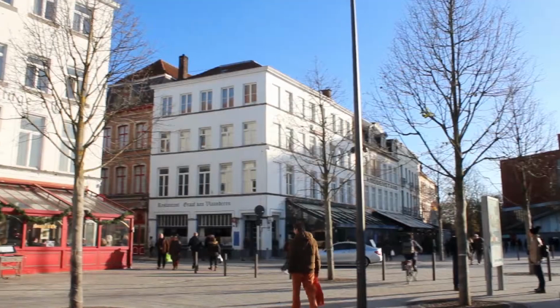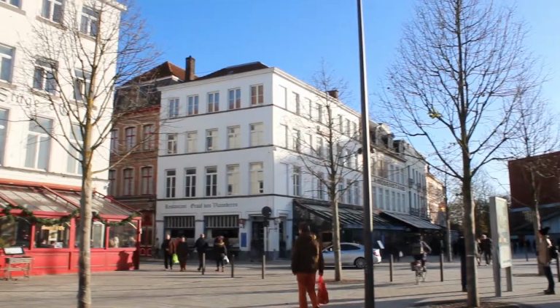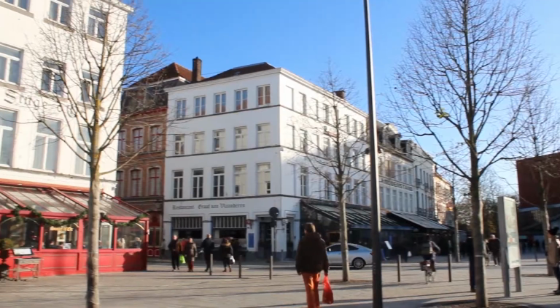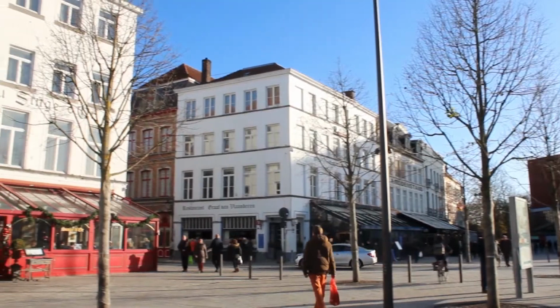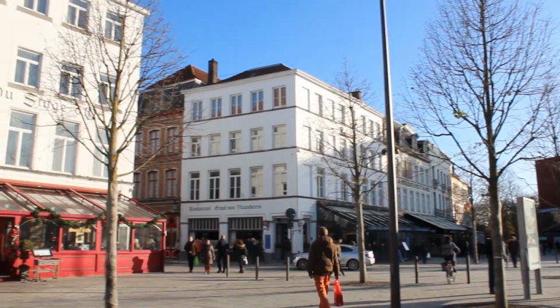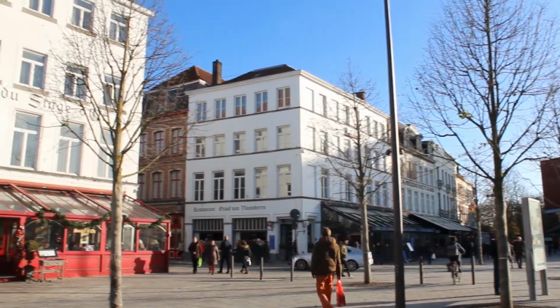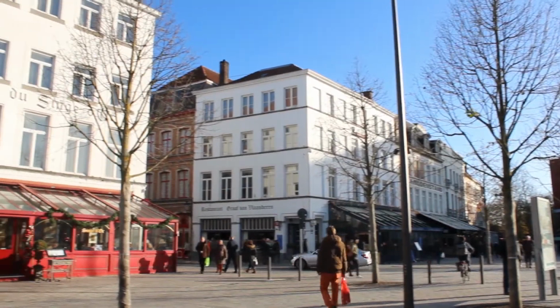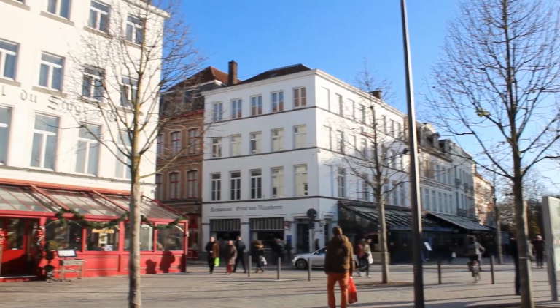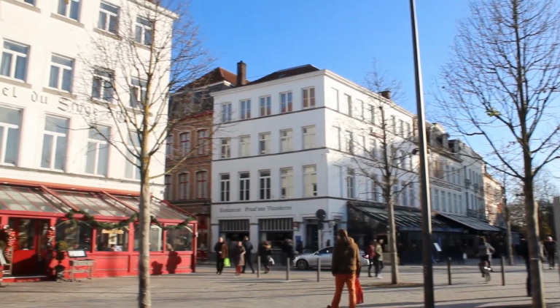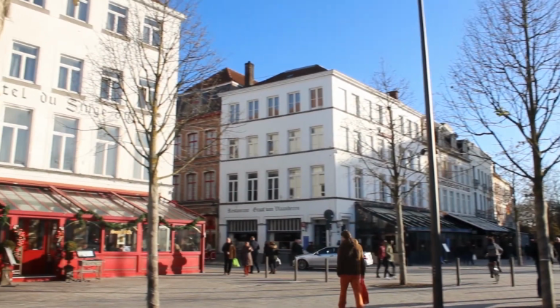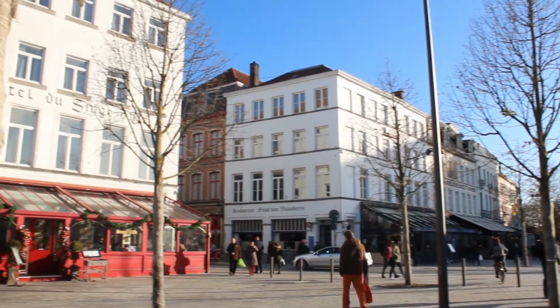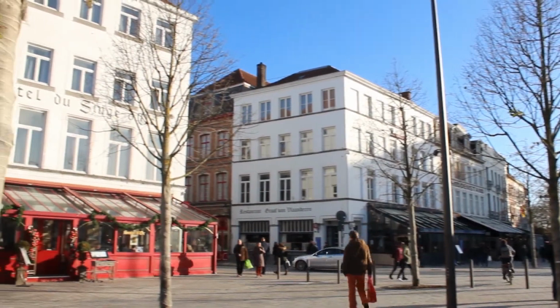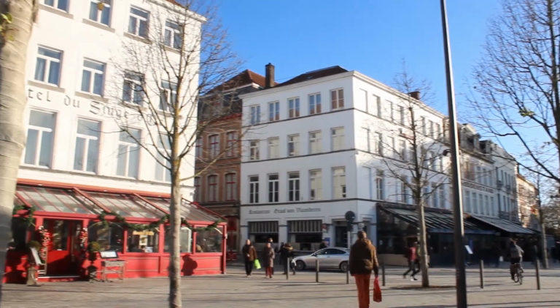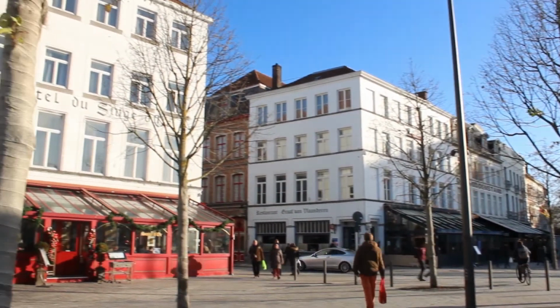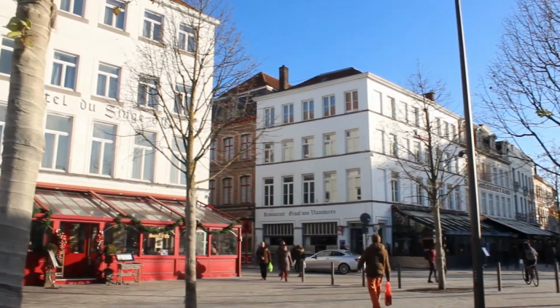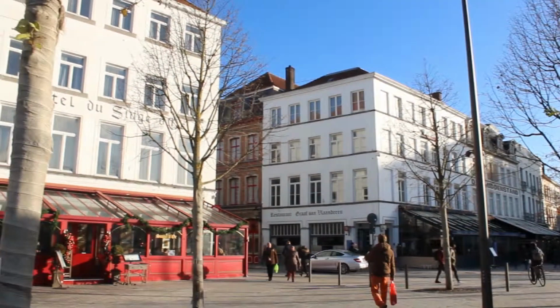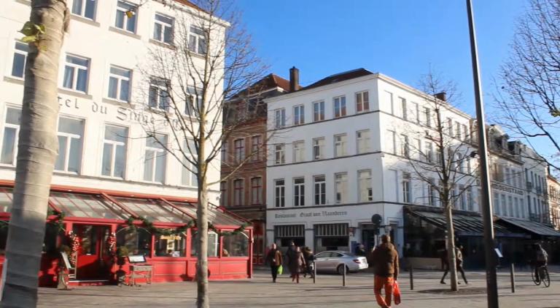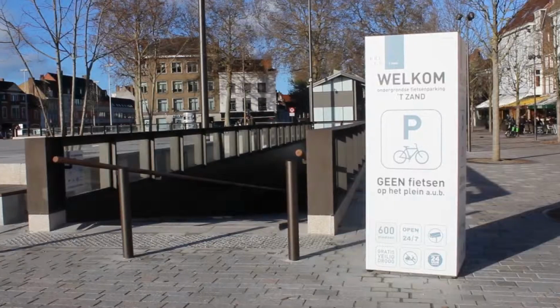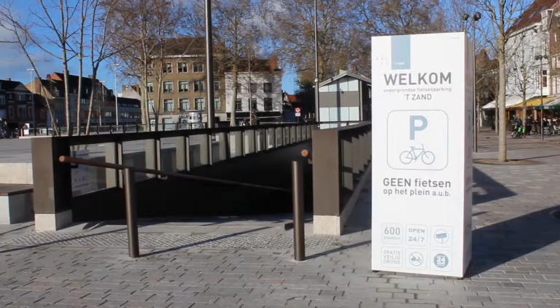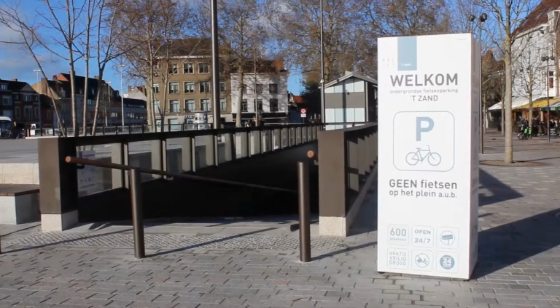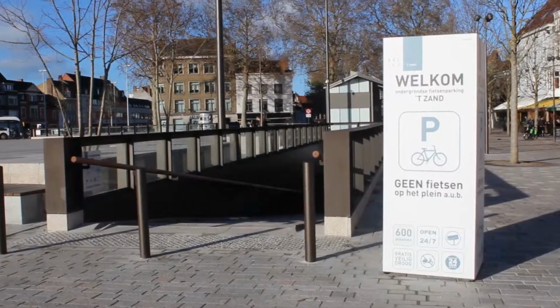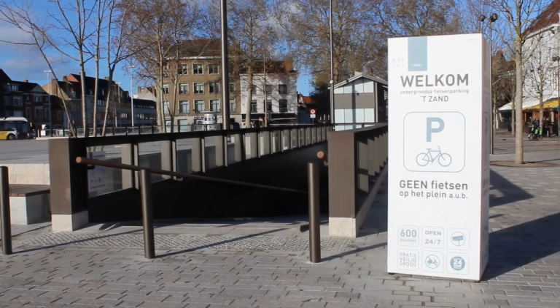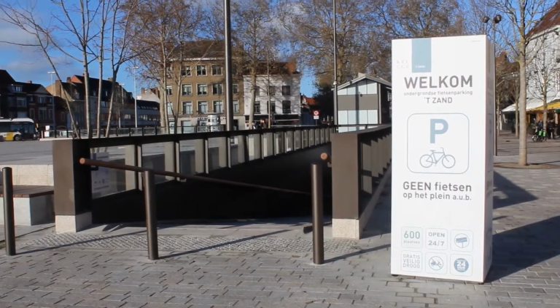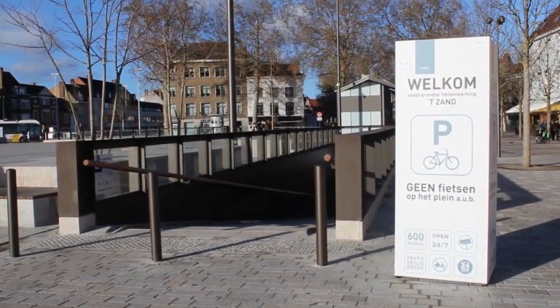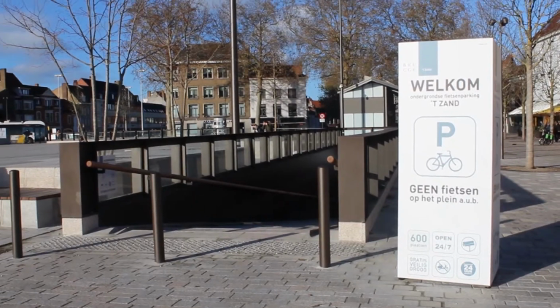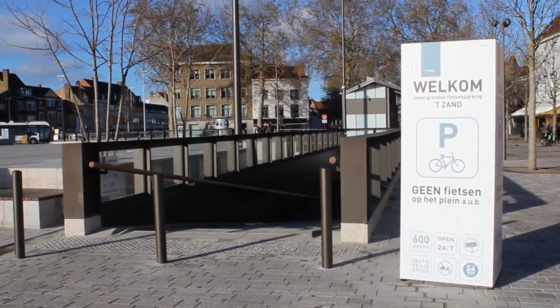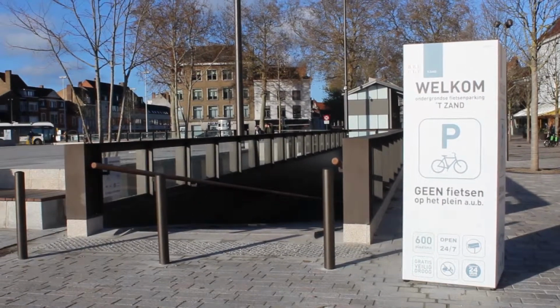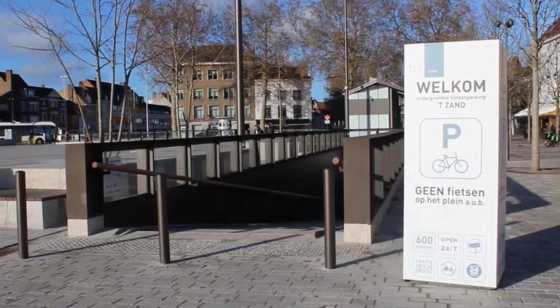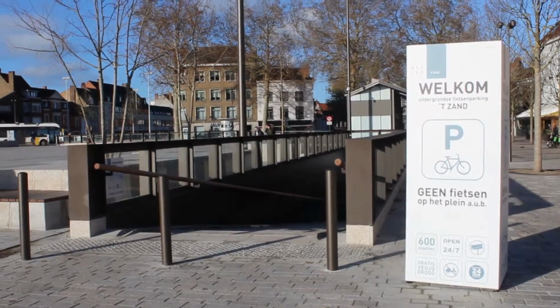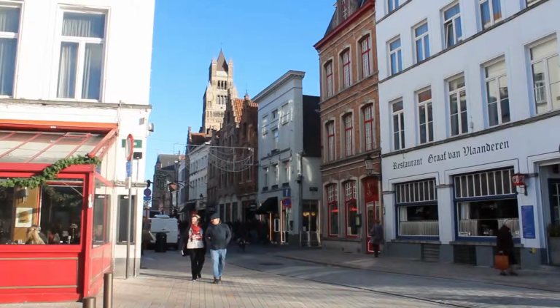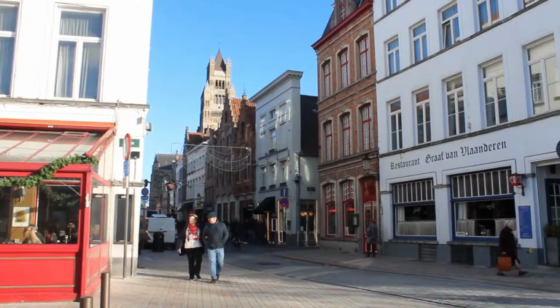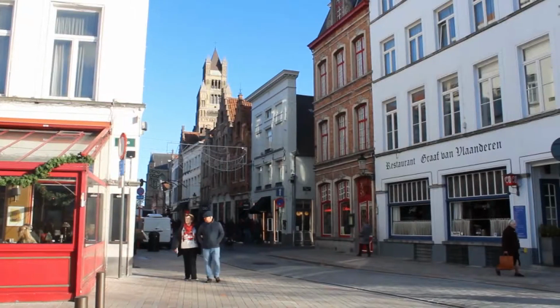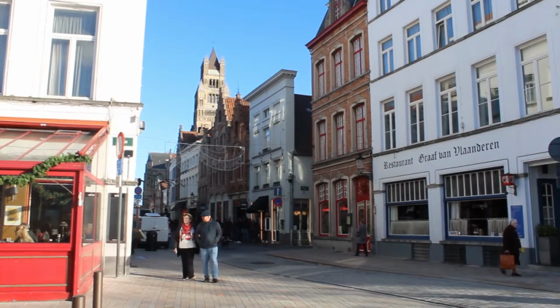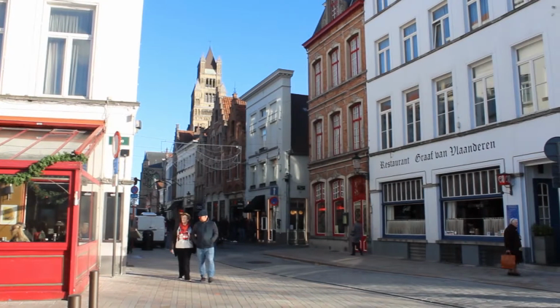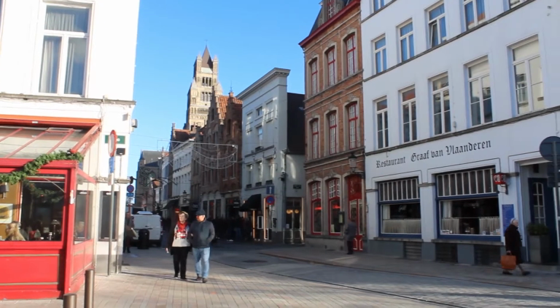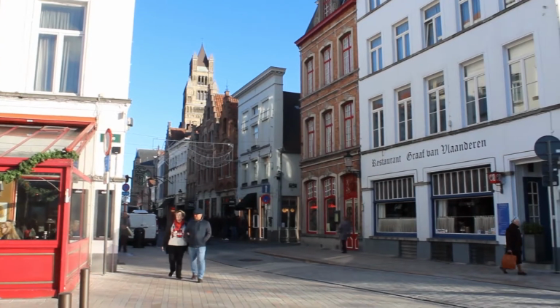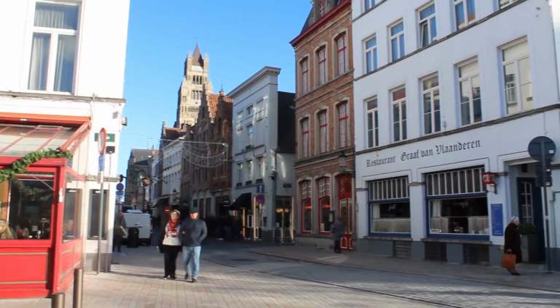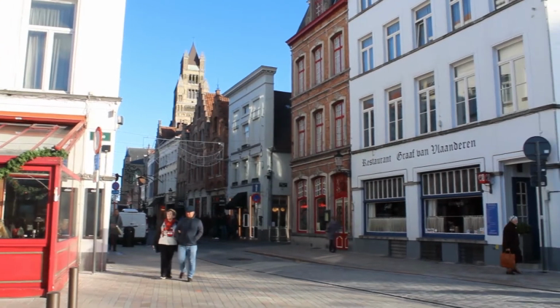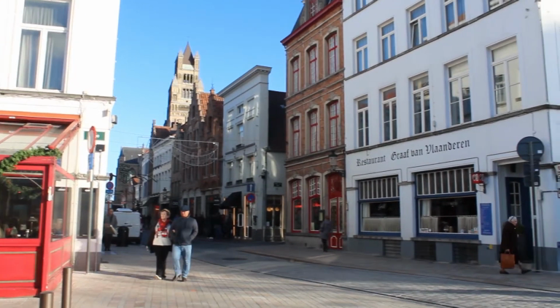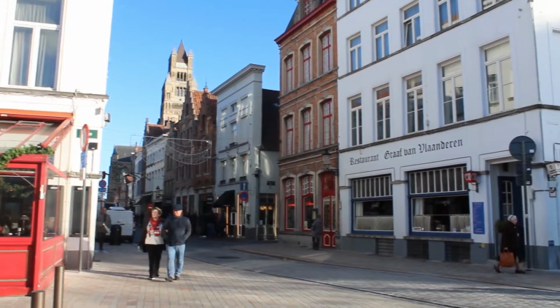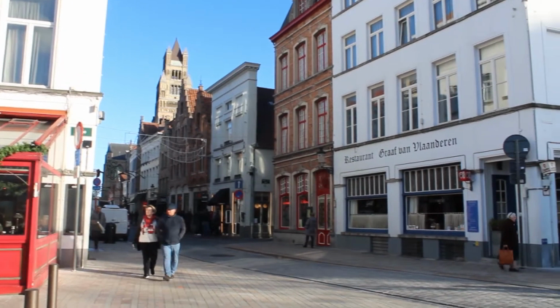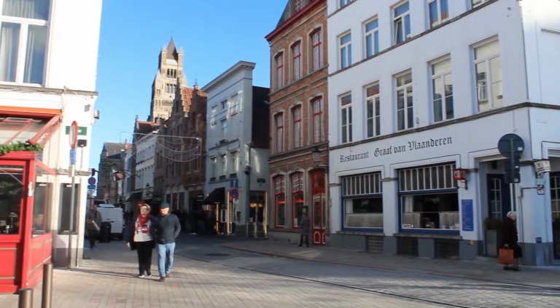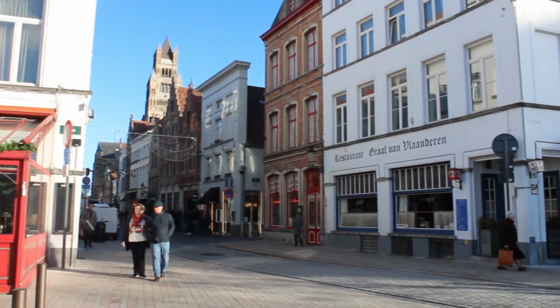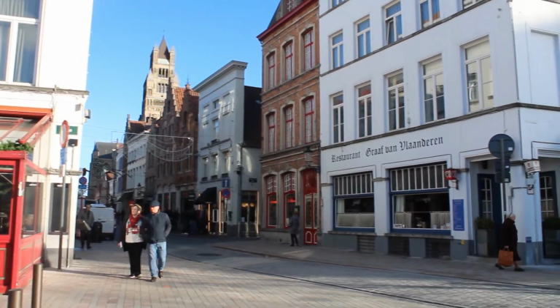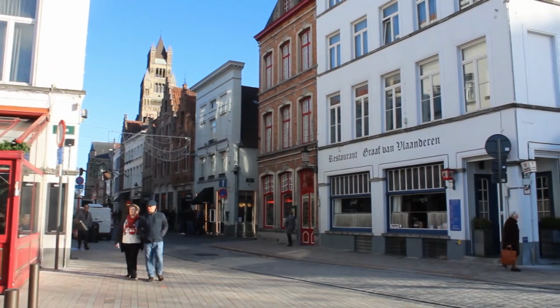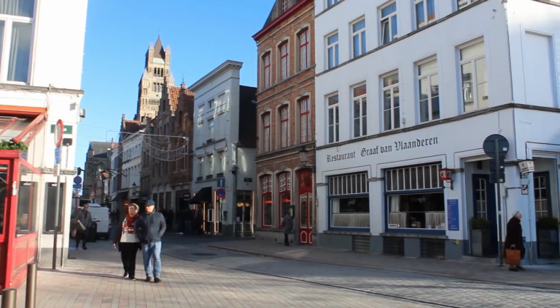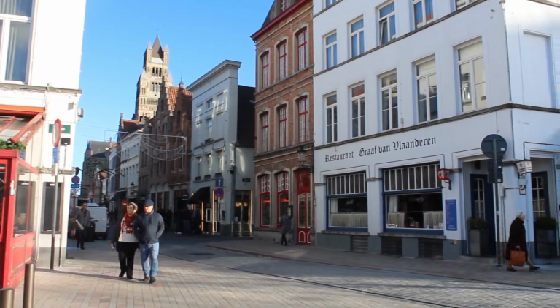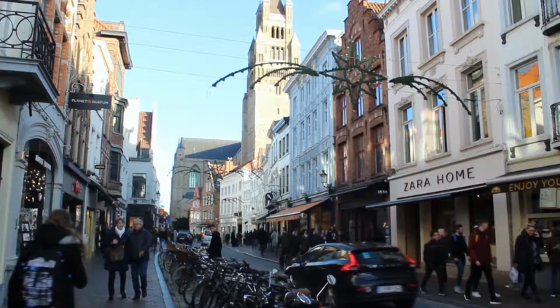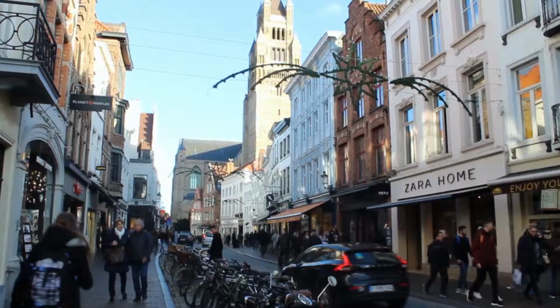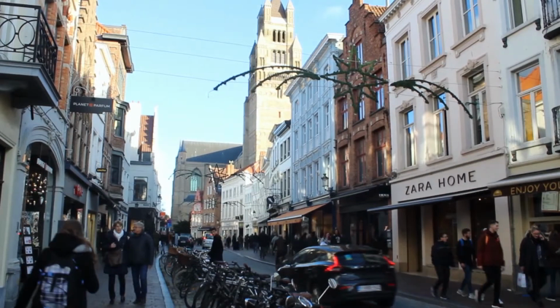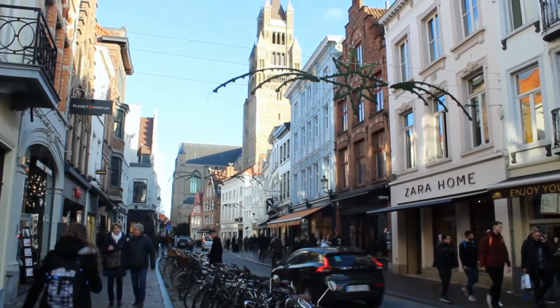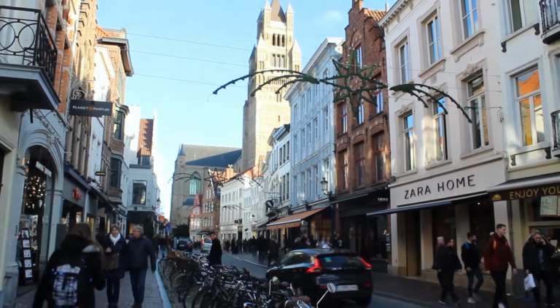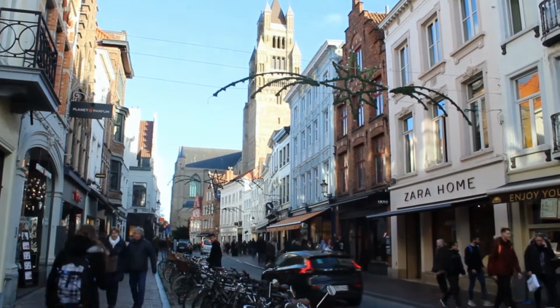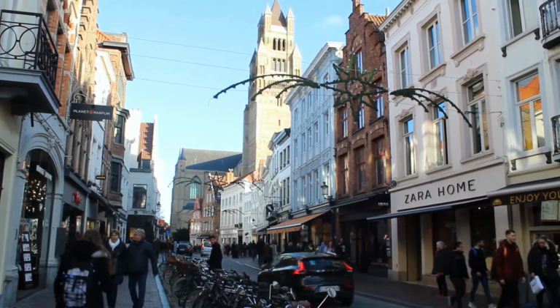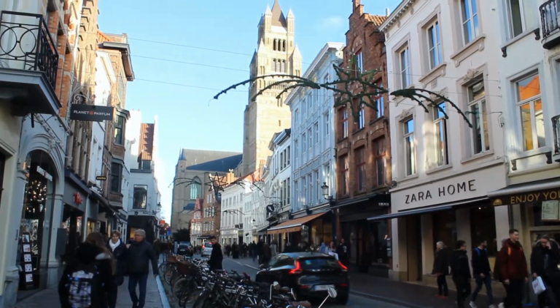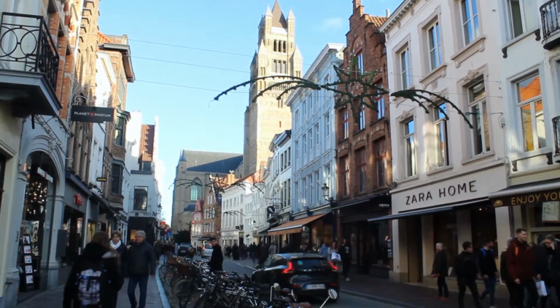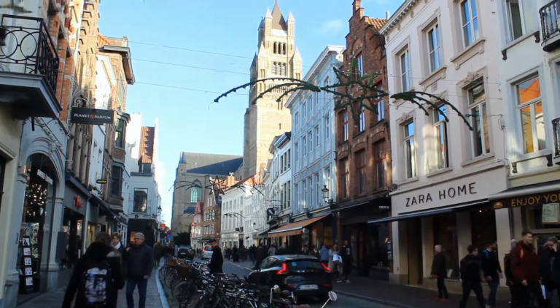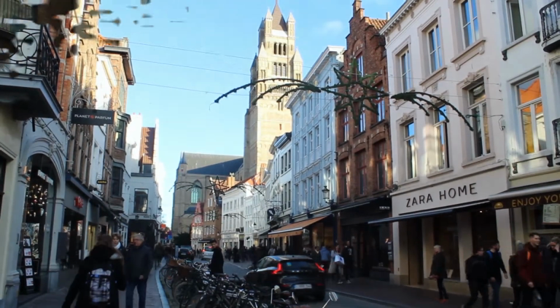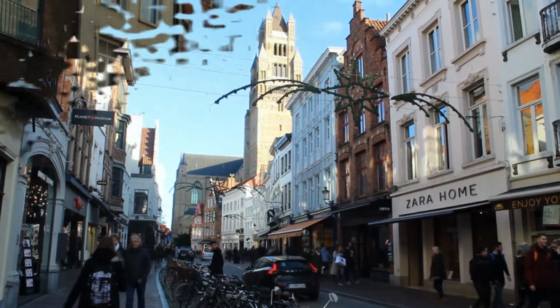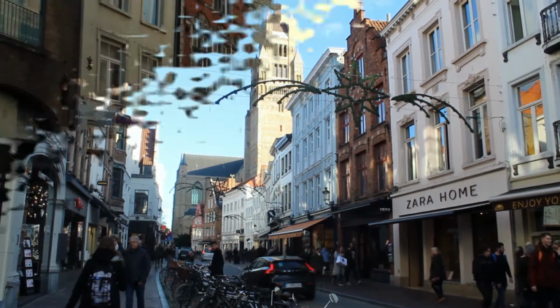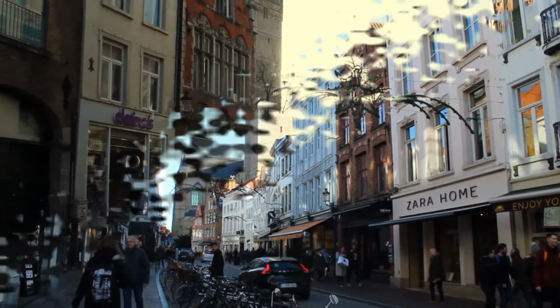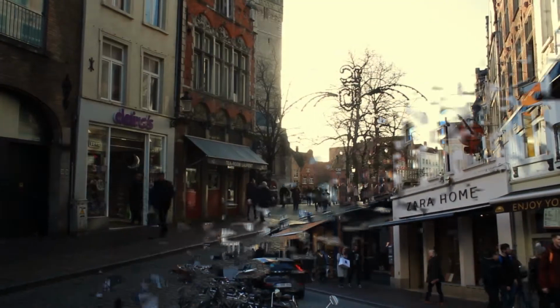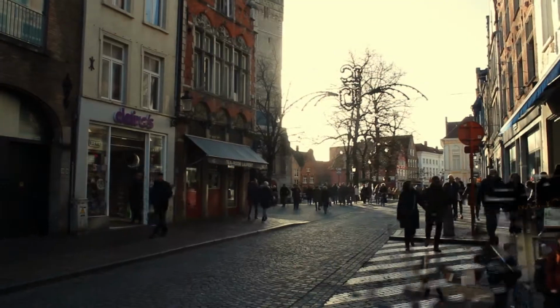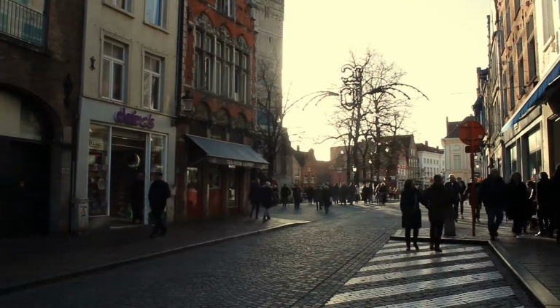The square is surrounded by lovely hotels, cozy cafes, and of course the shopping street. Have a great day!